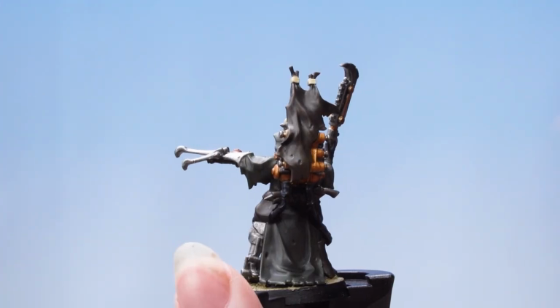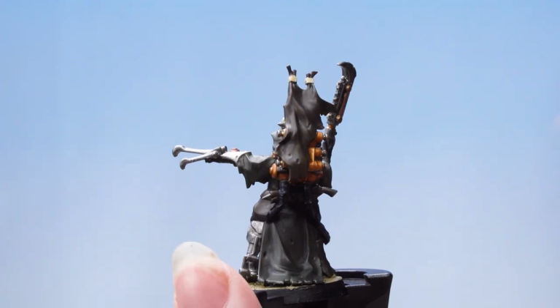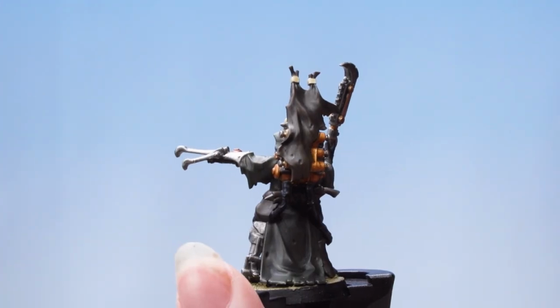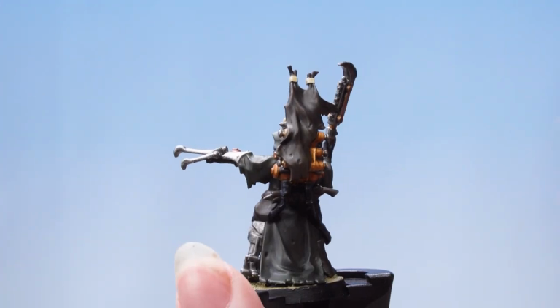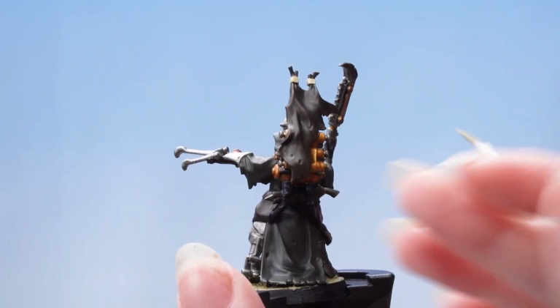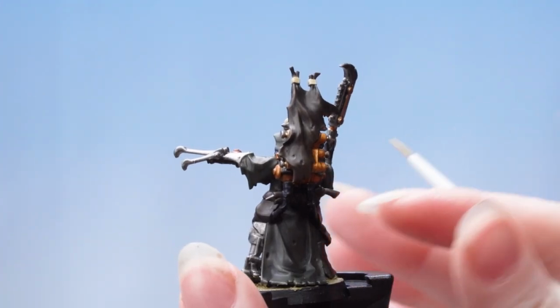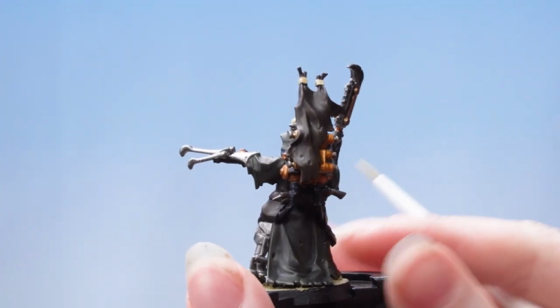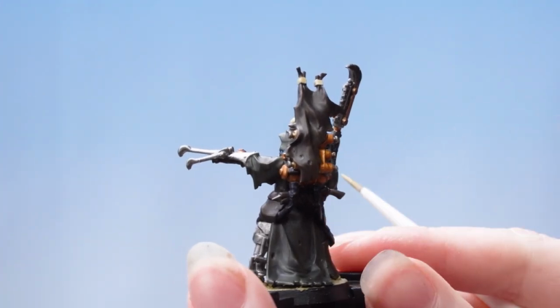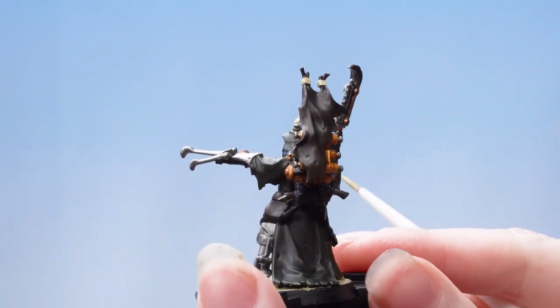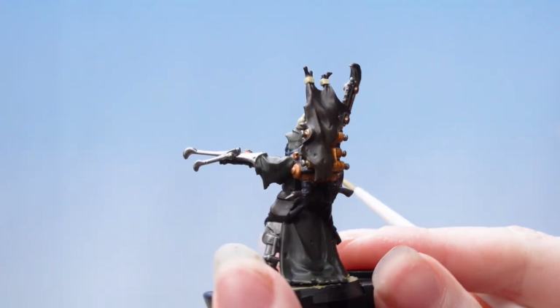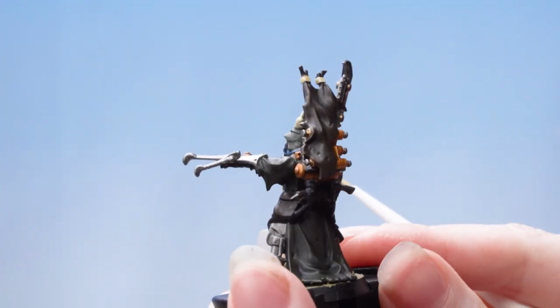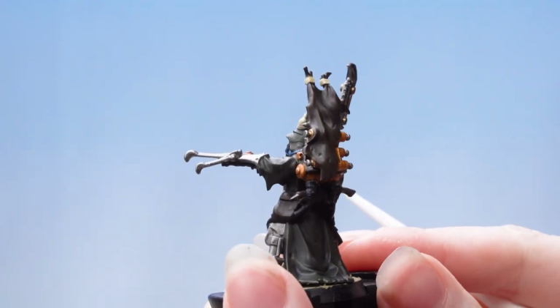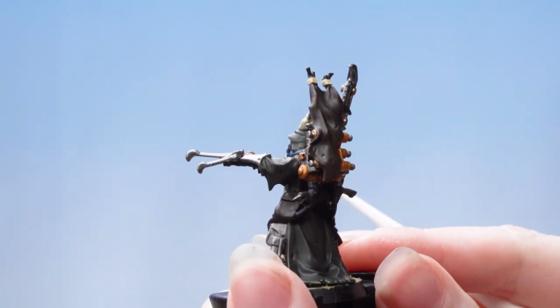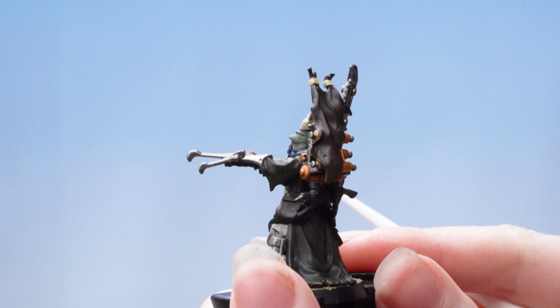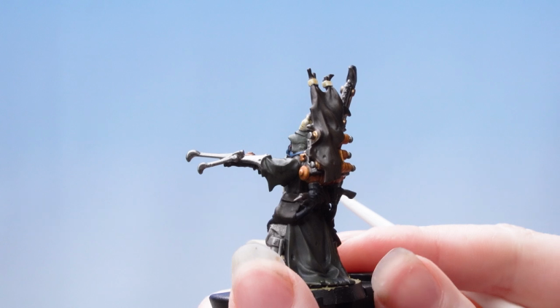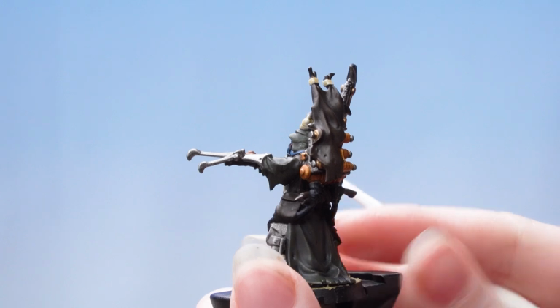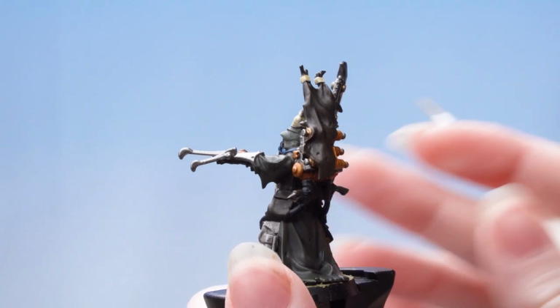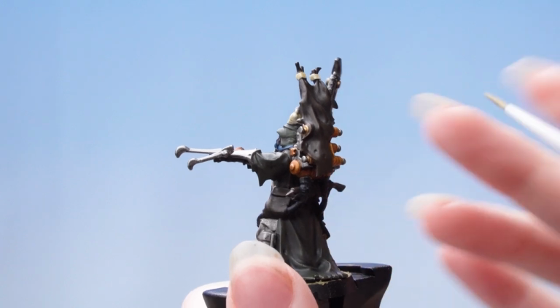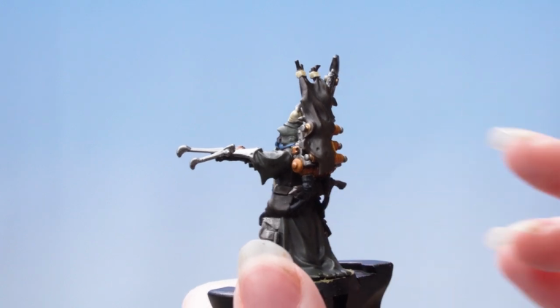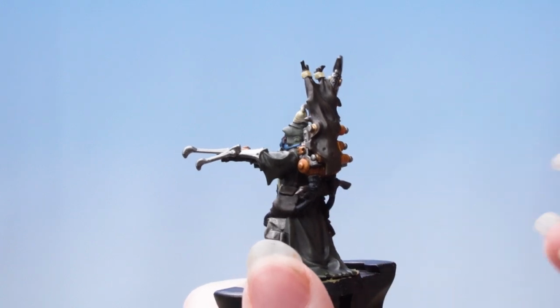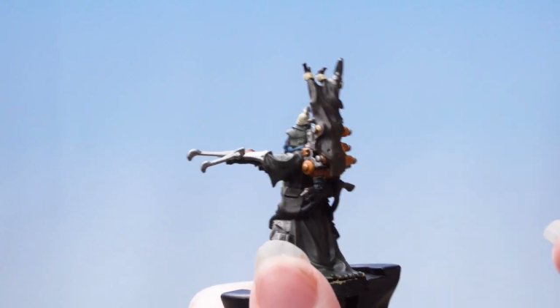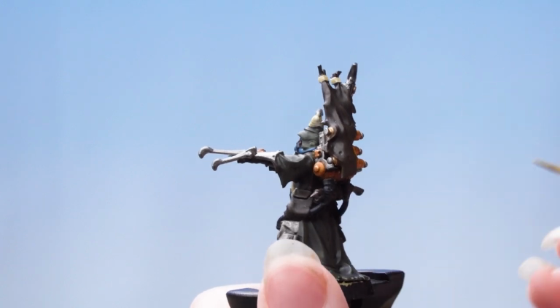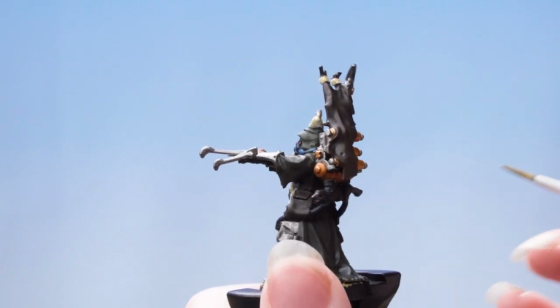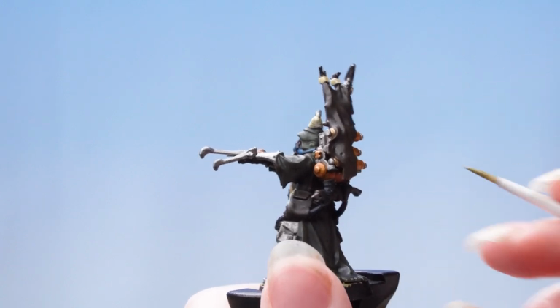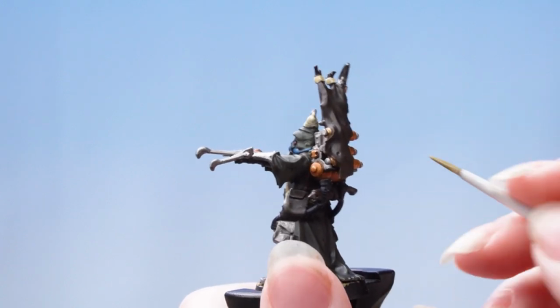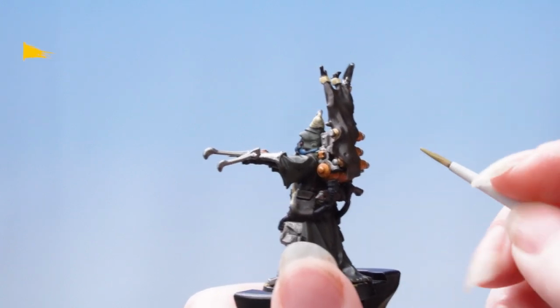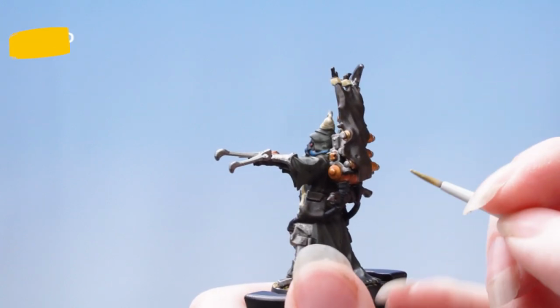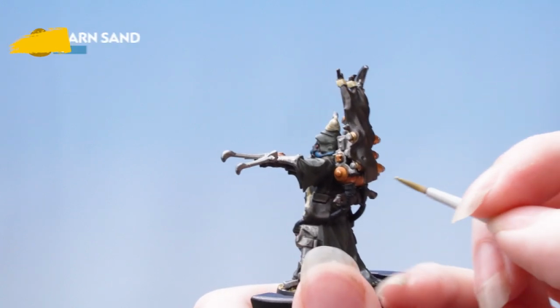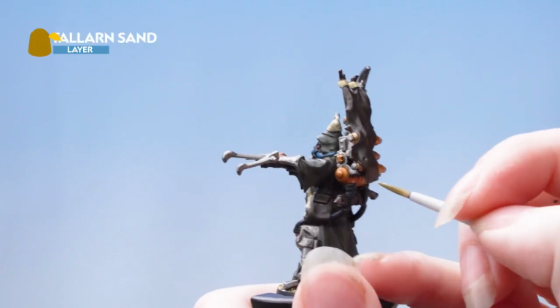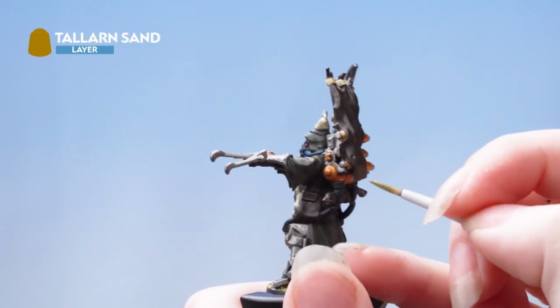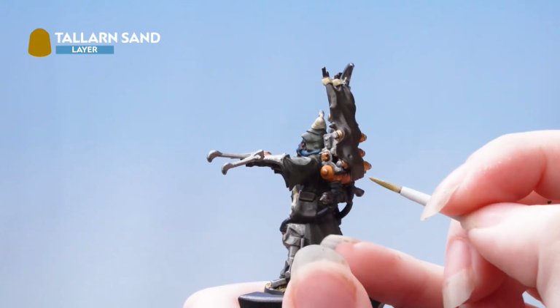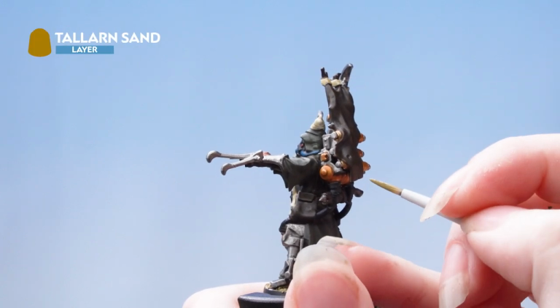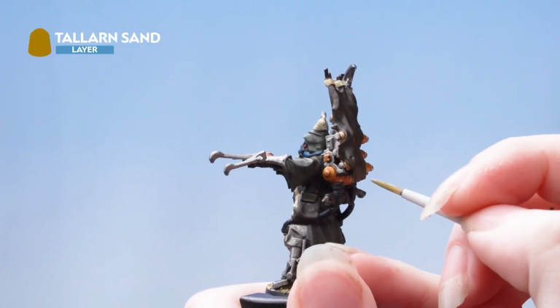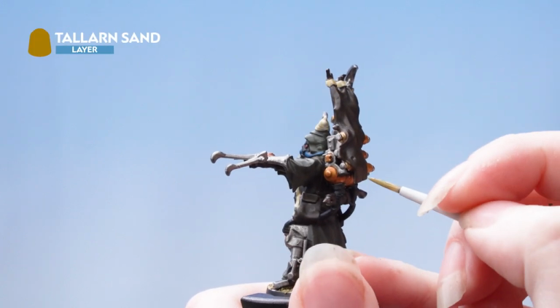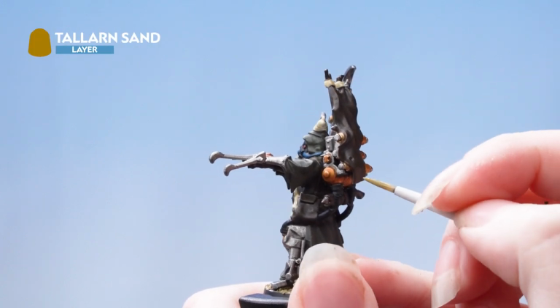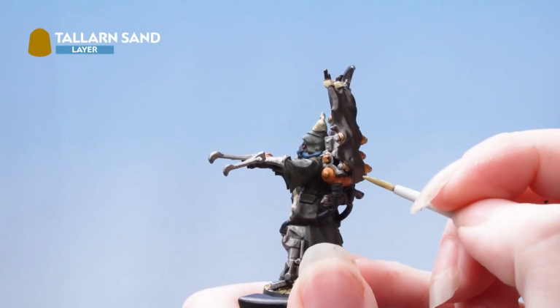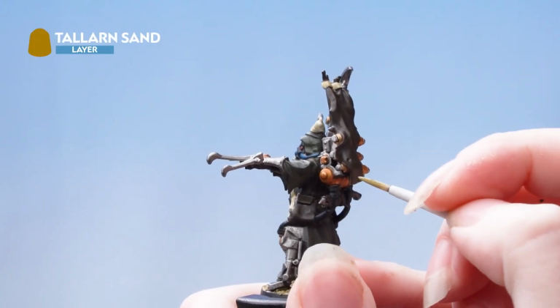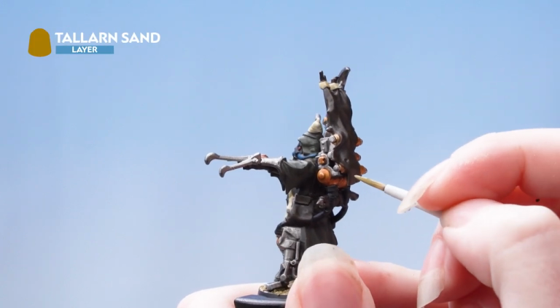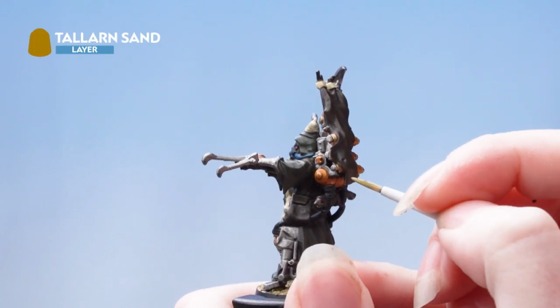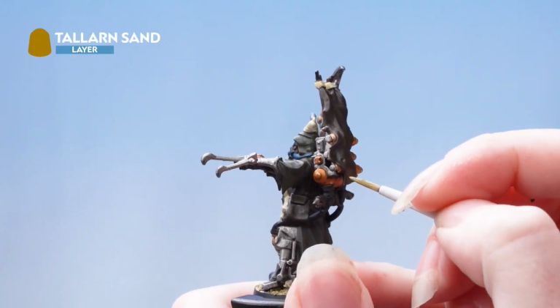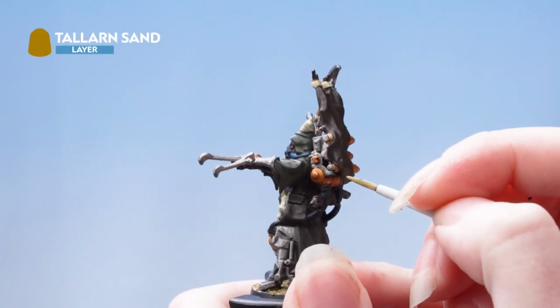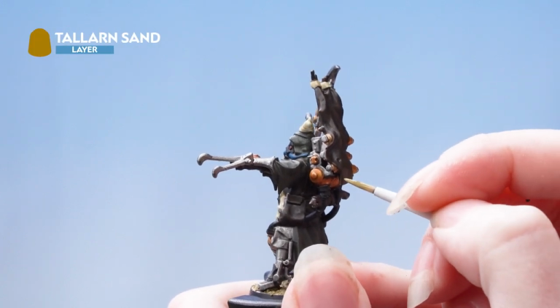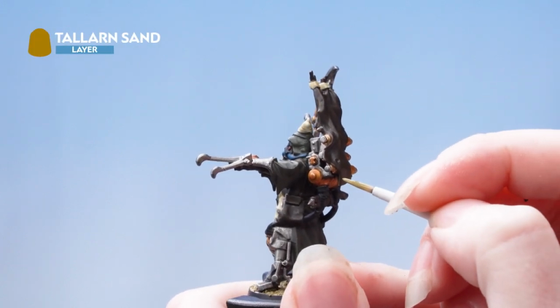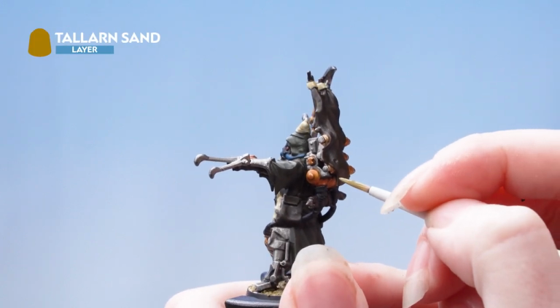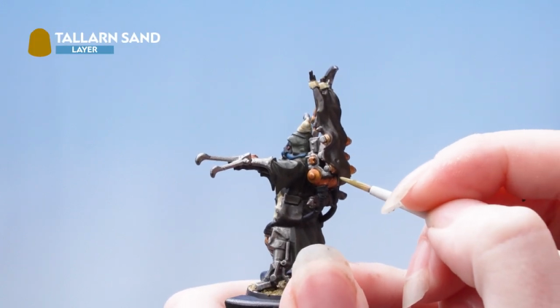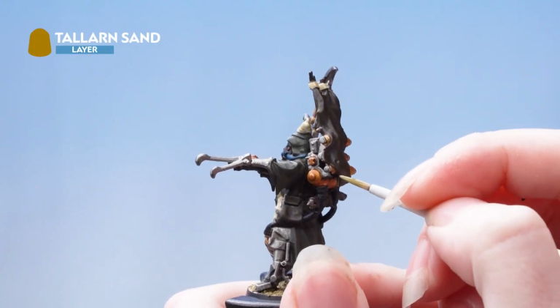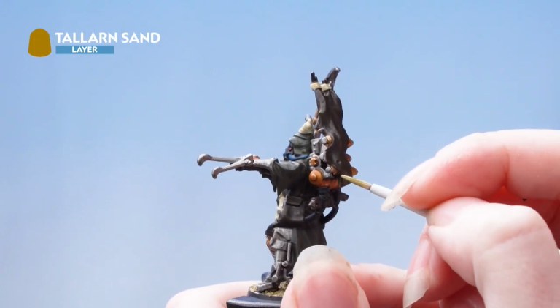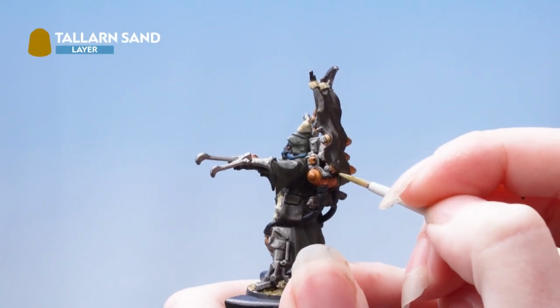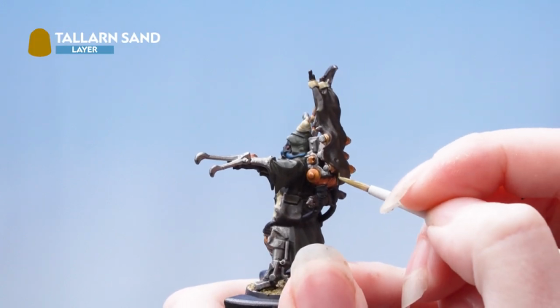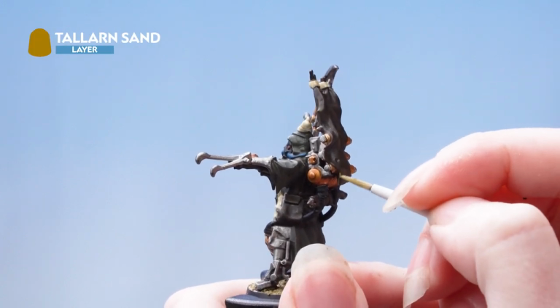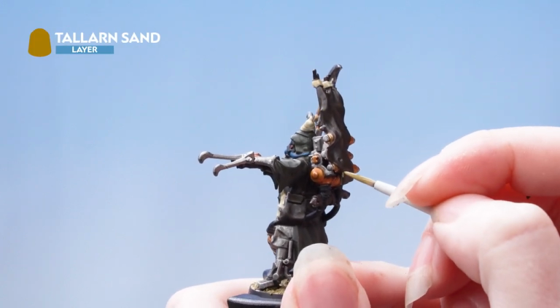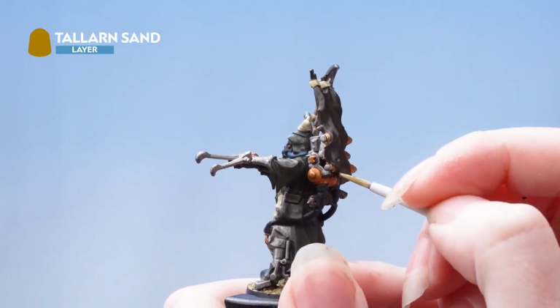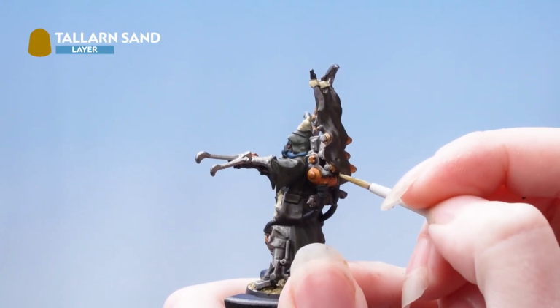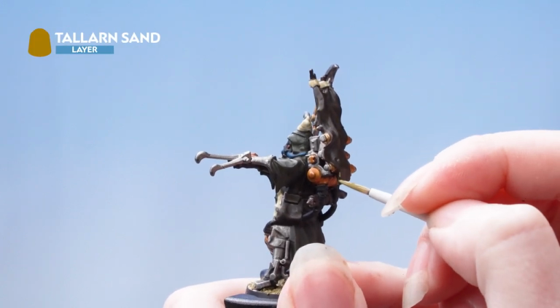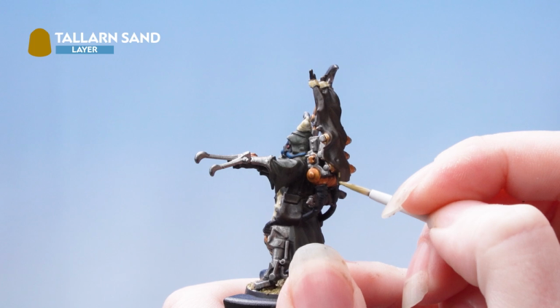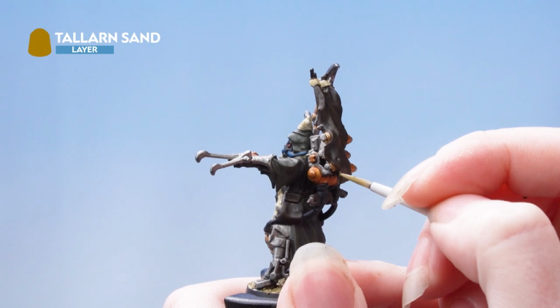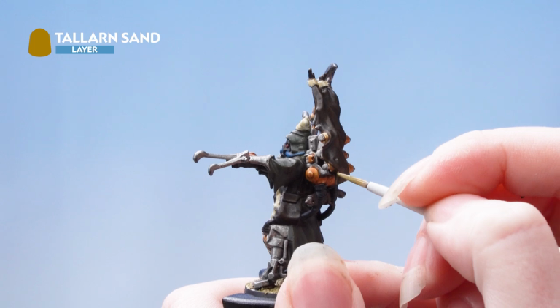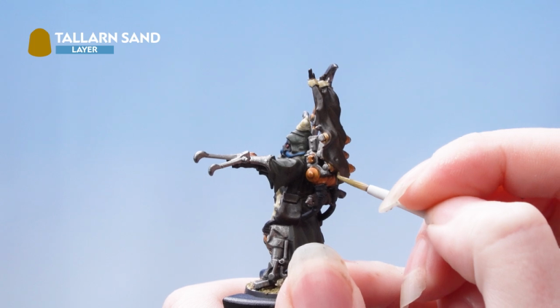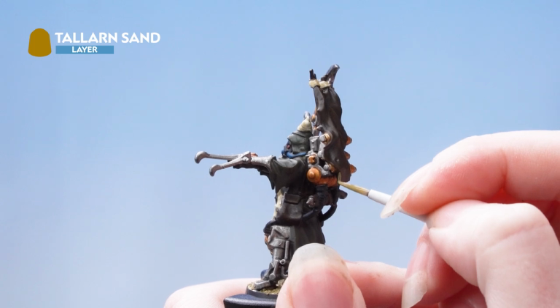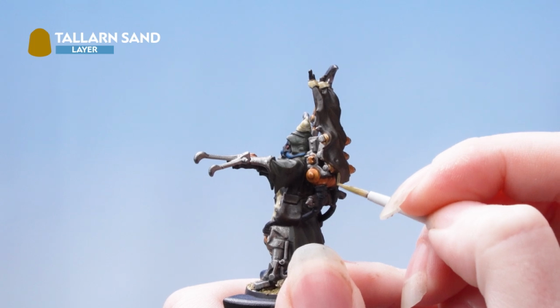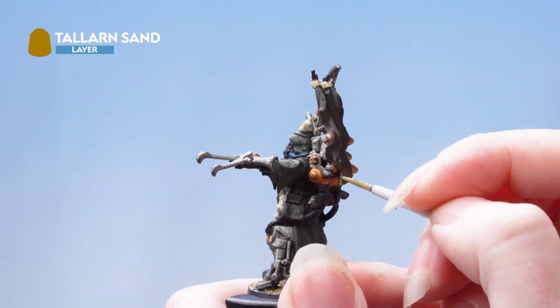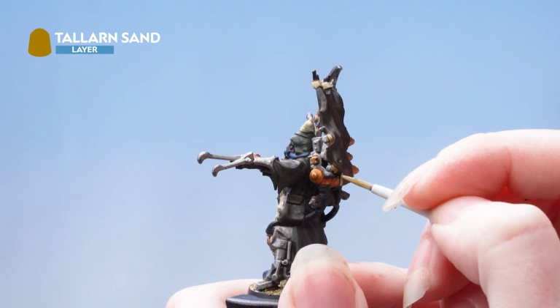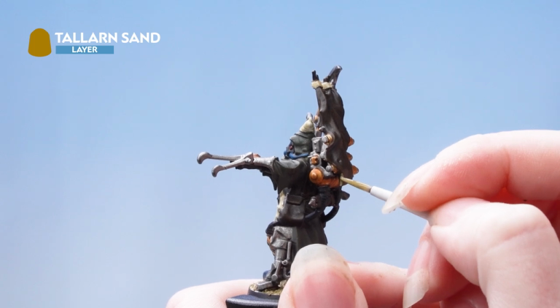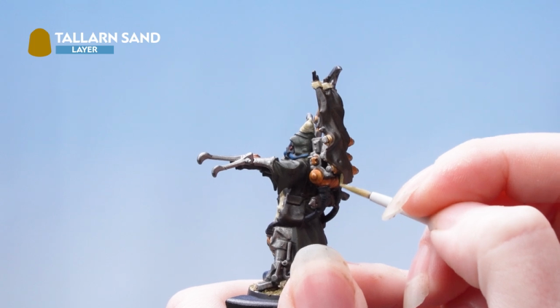We're now going to apply an edge highlight using Tallassar Sand. Remember to keep your brush up to a nice fine point, and if you do make any mistakes you can always just tidy back up.